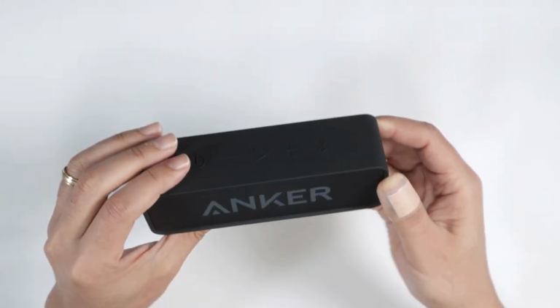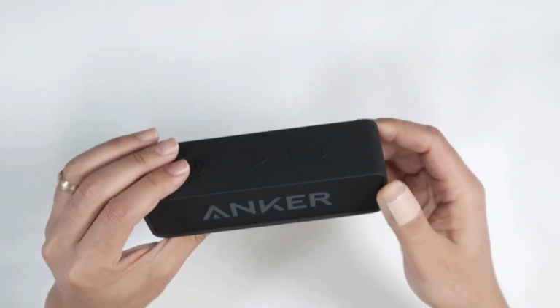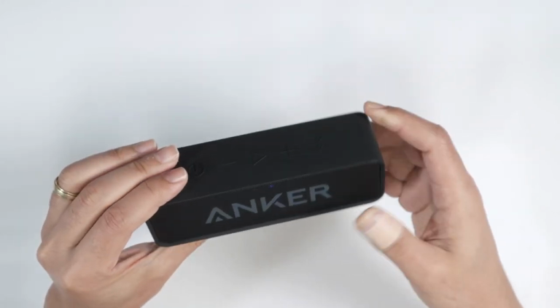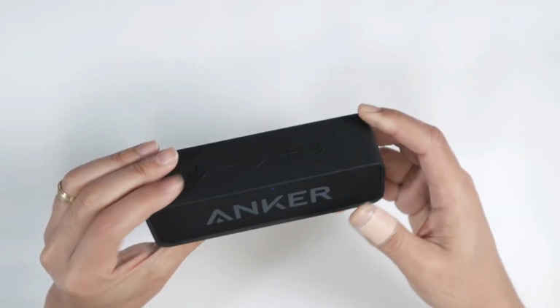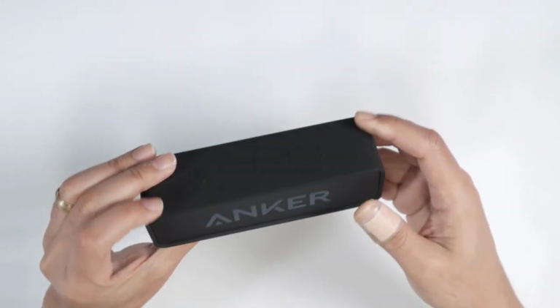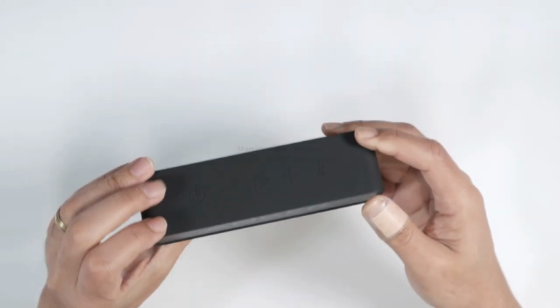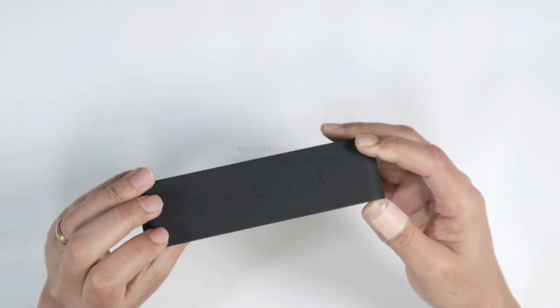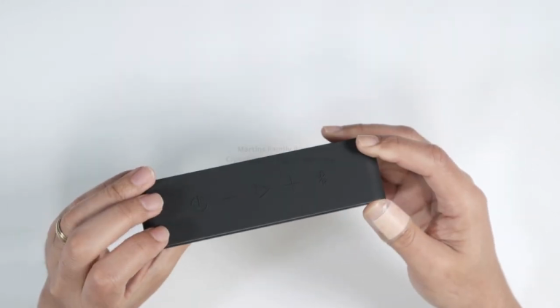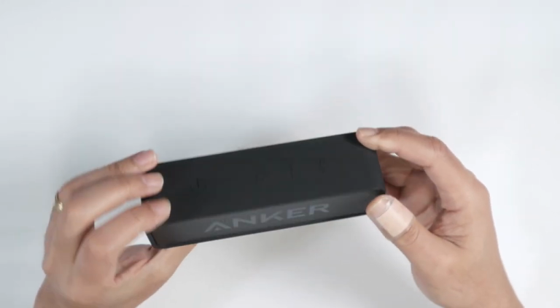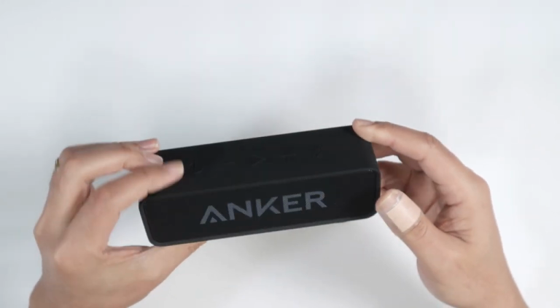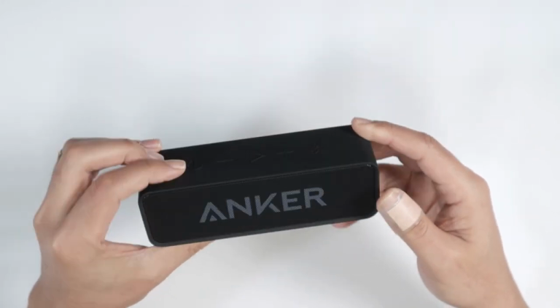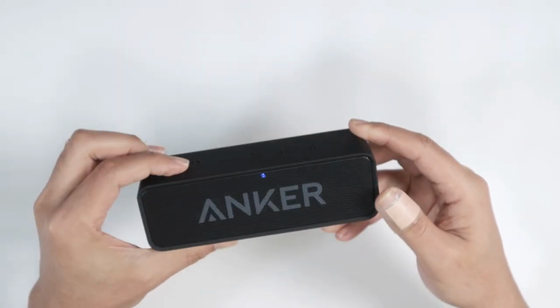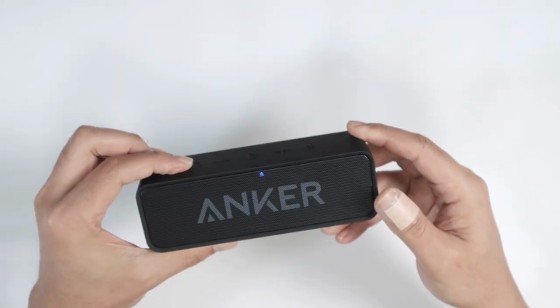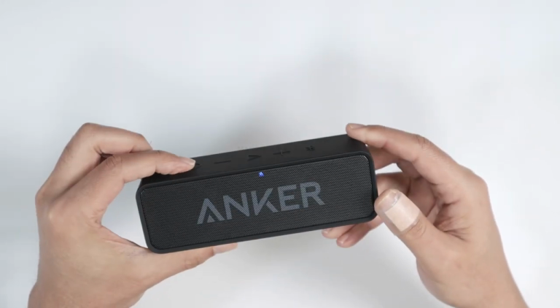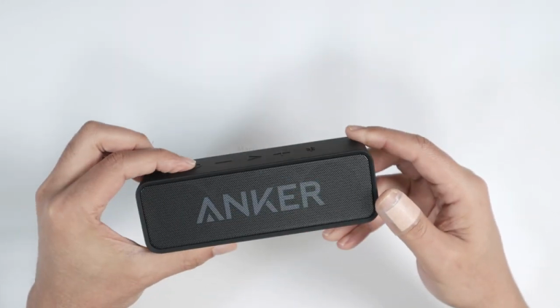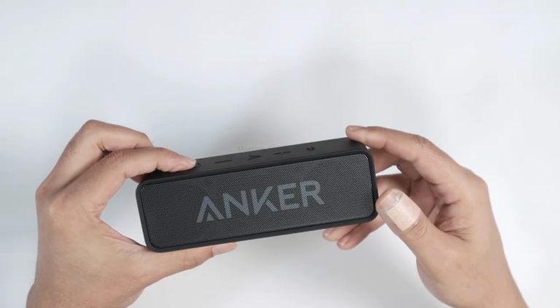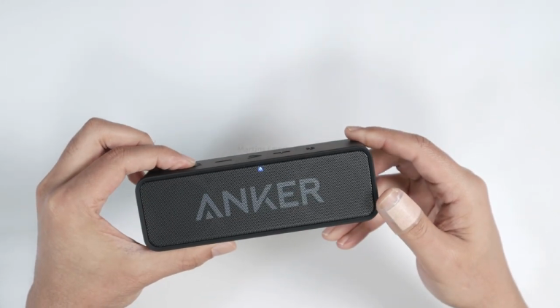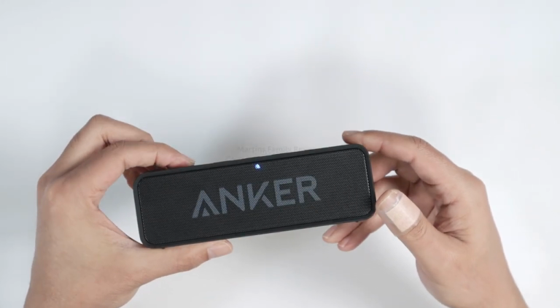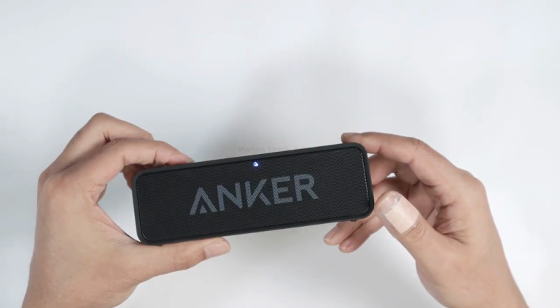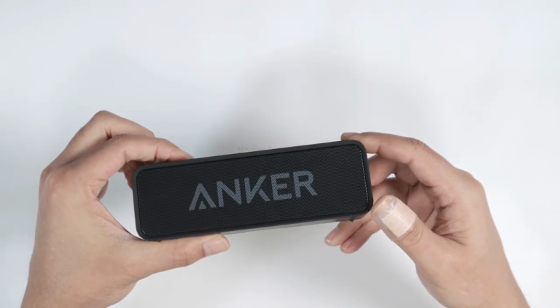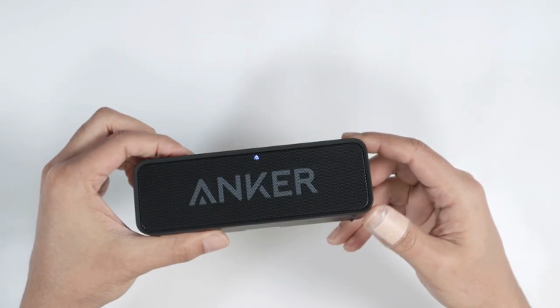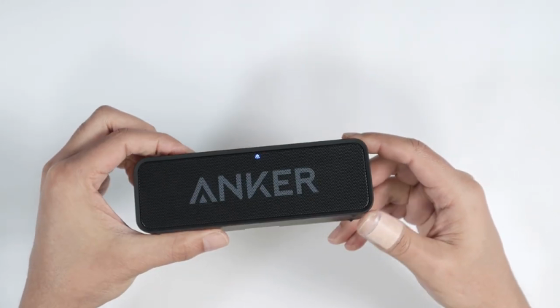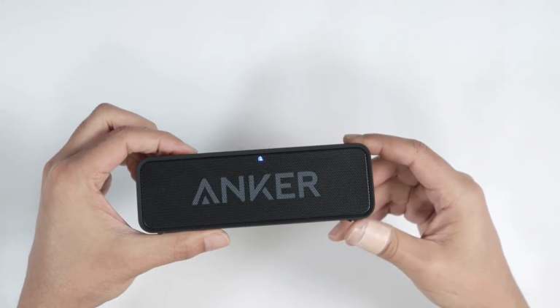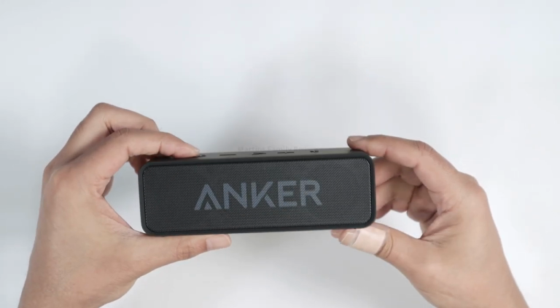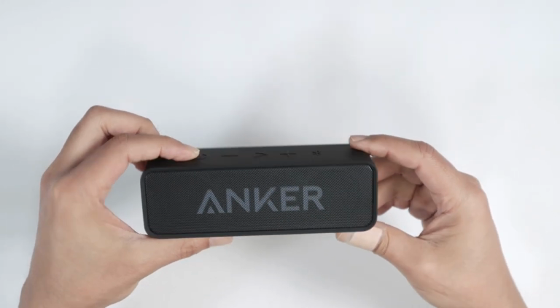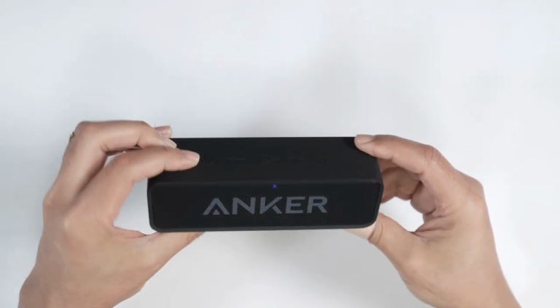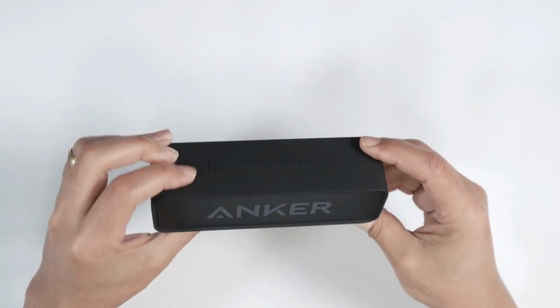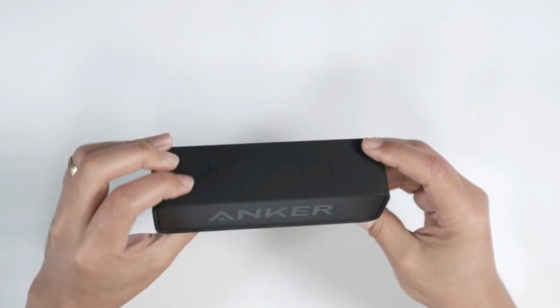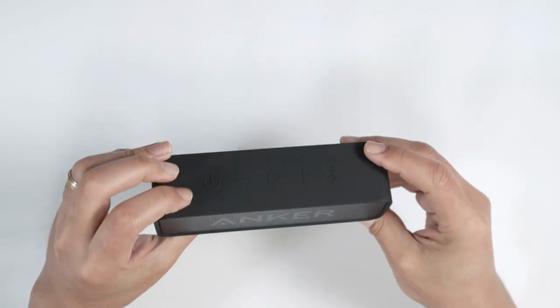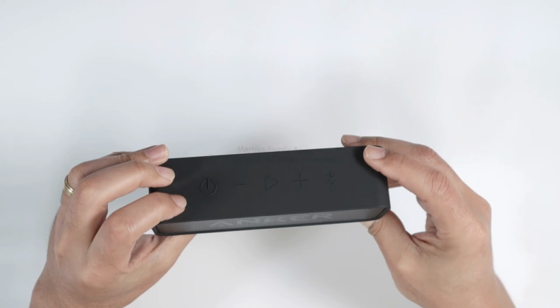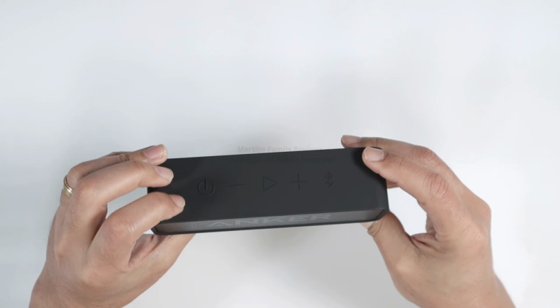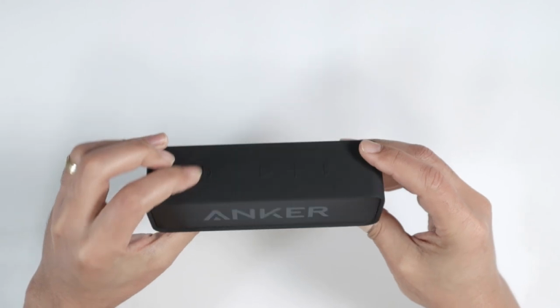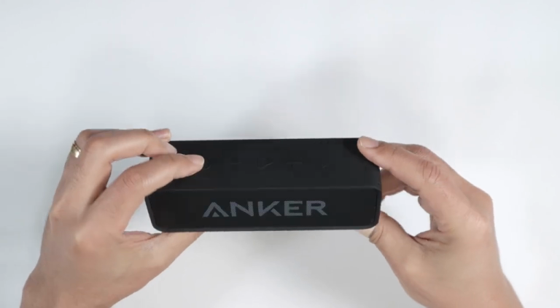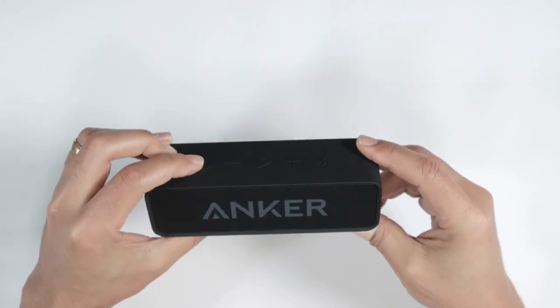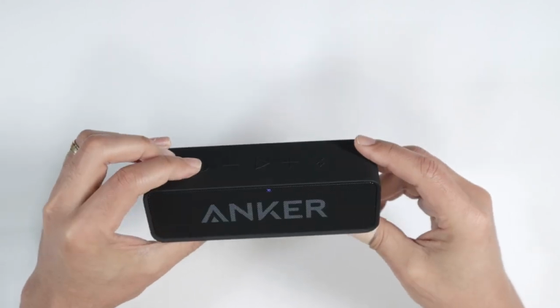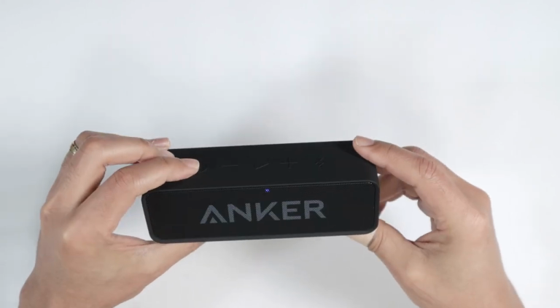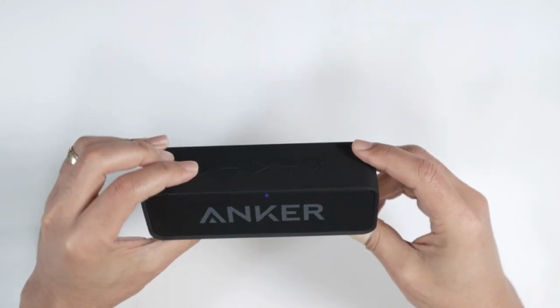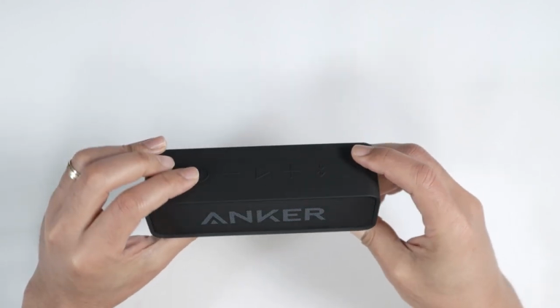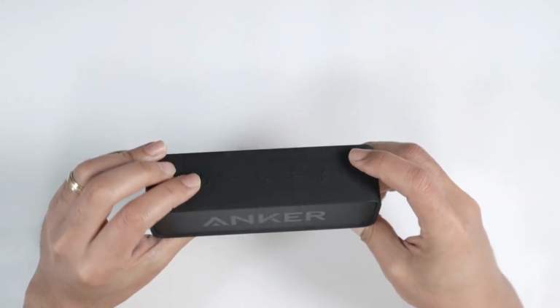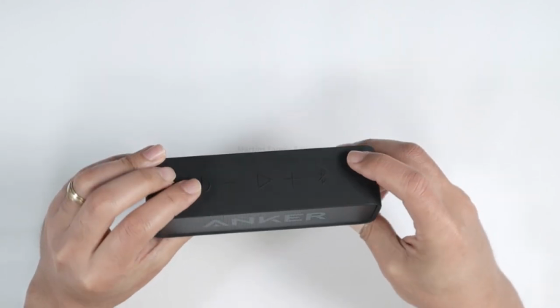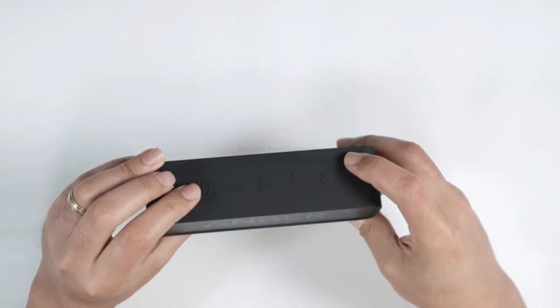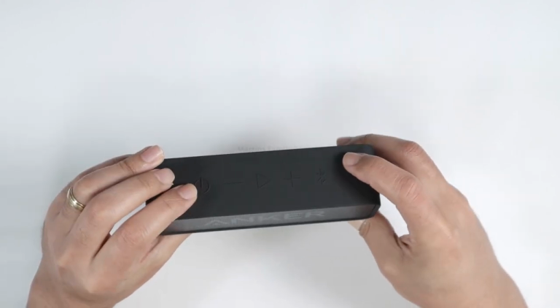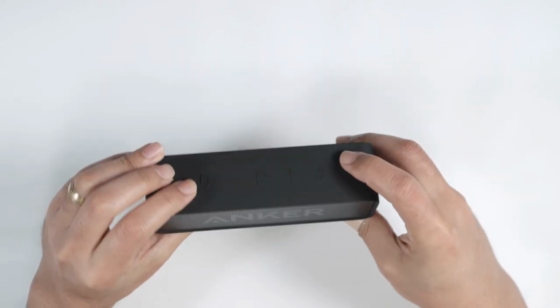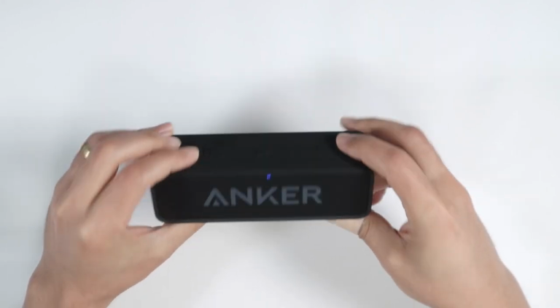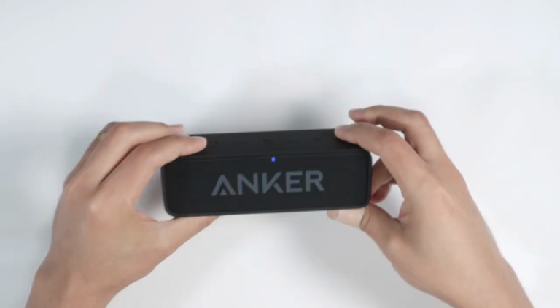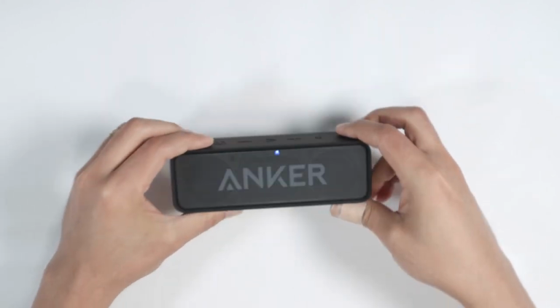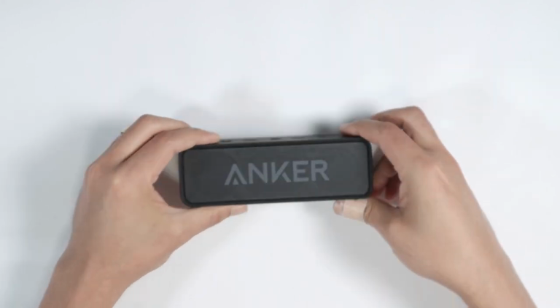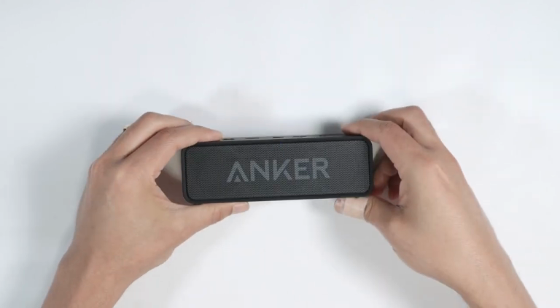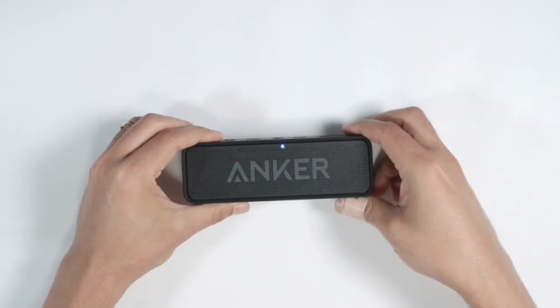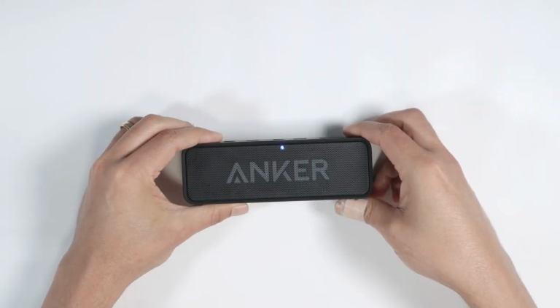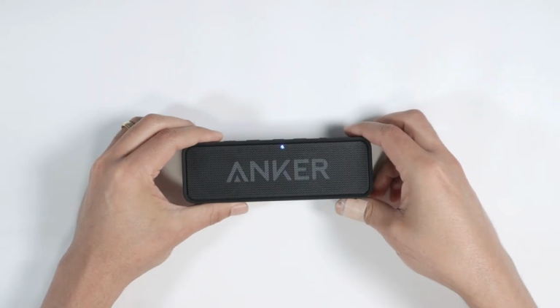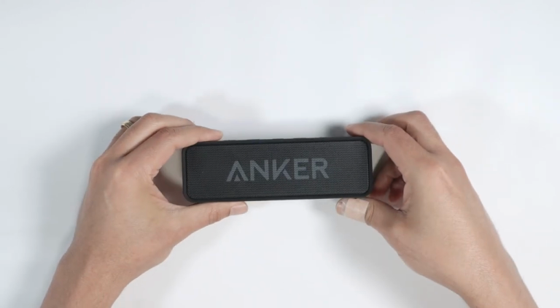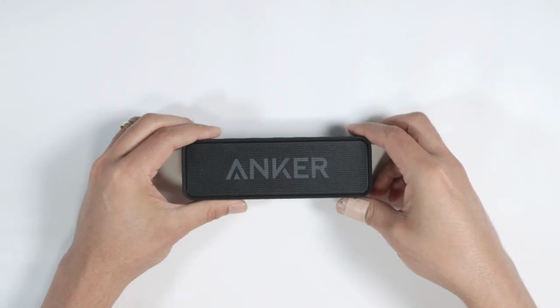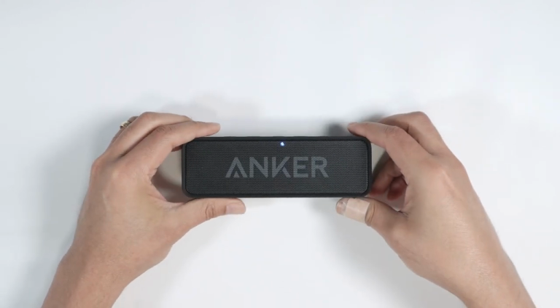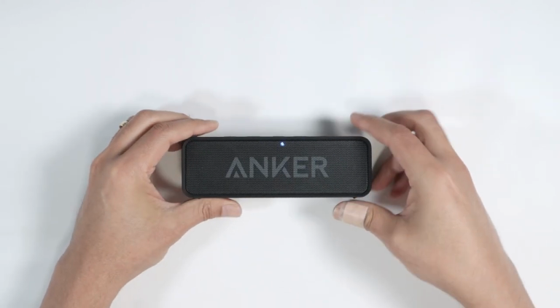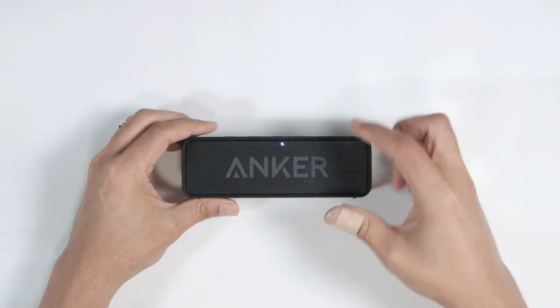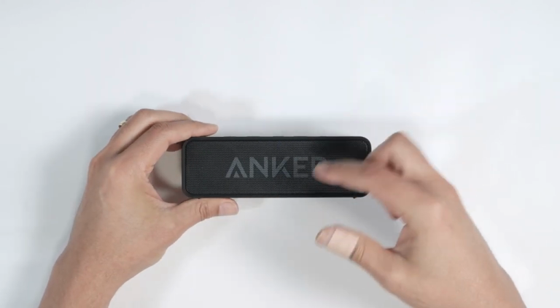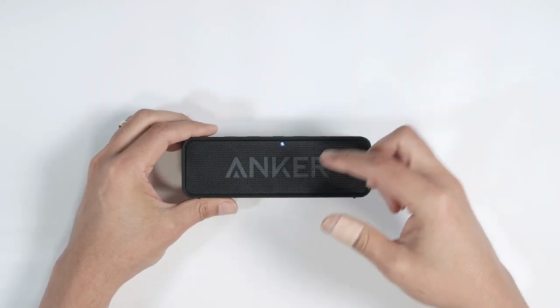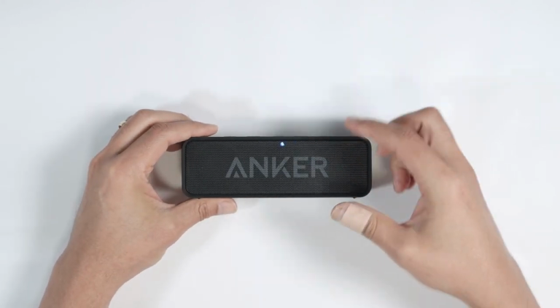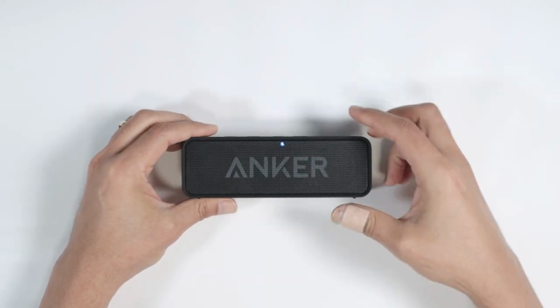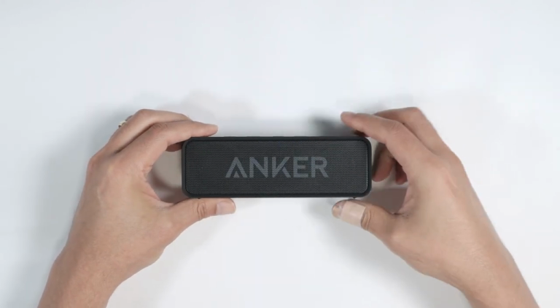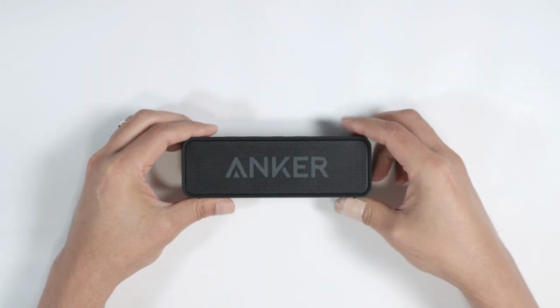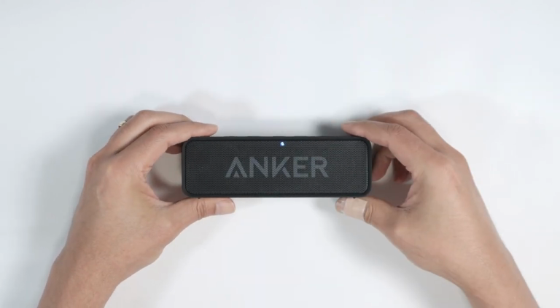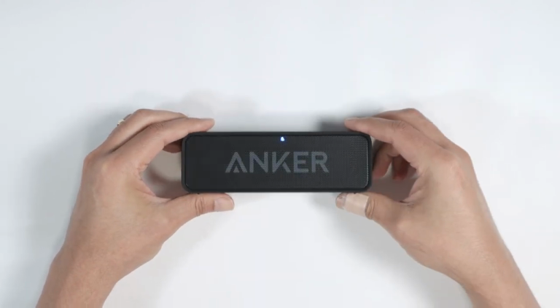Ready? Turn it on. The device is on, and it's blinking here looking for the Bluetooth.